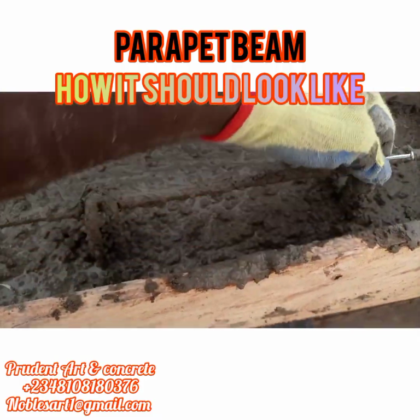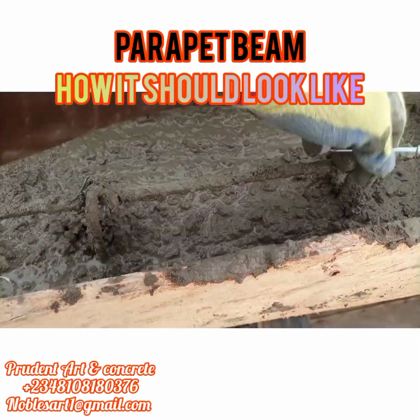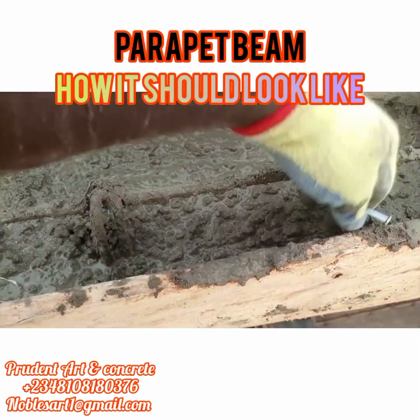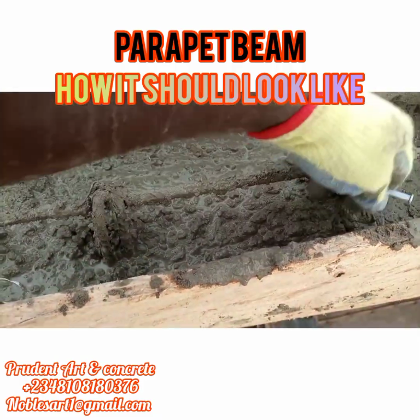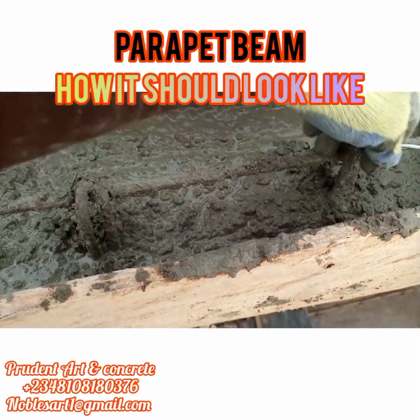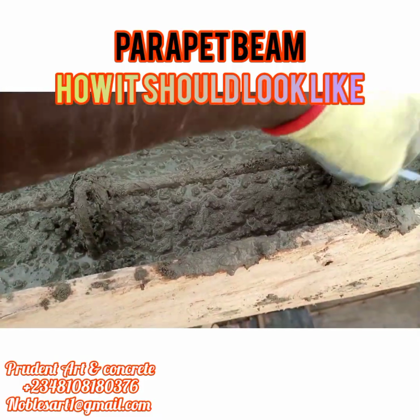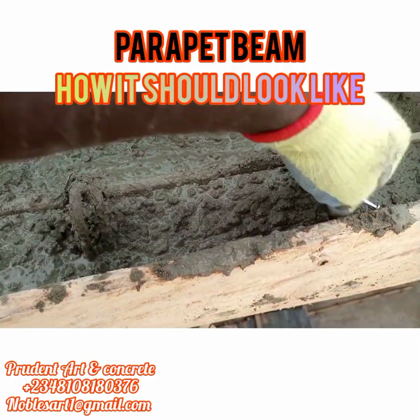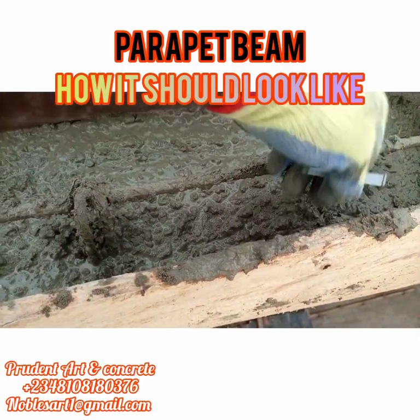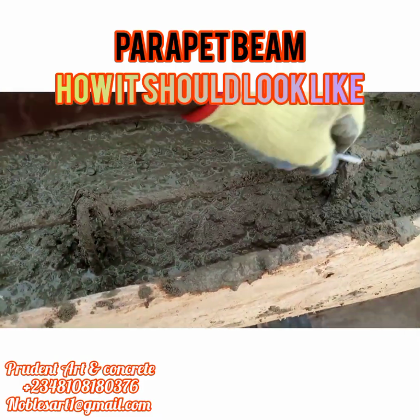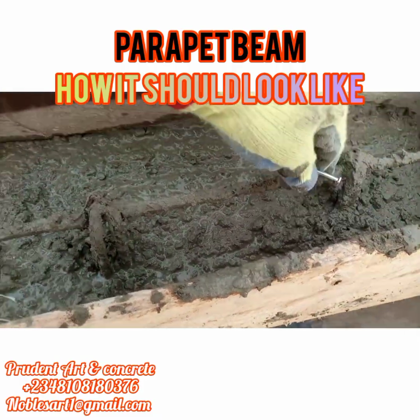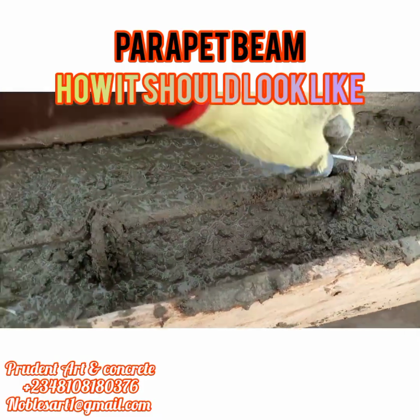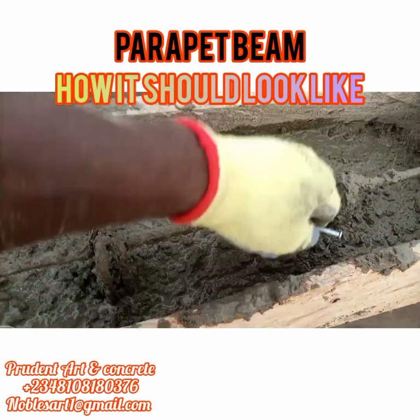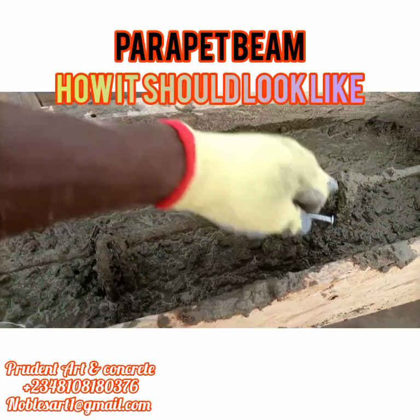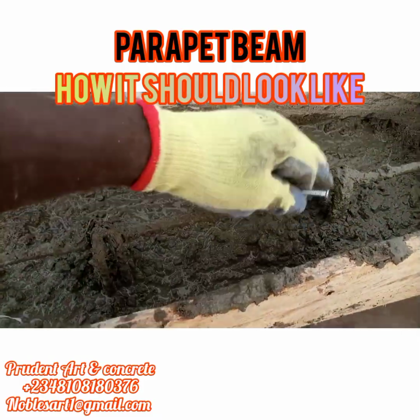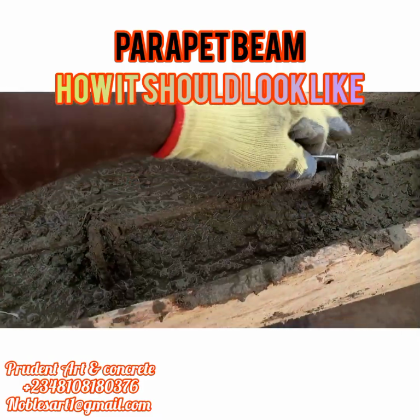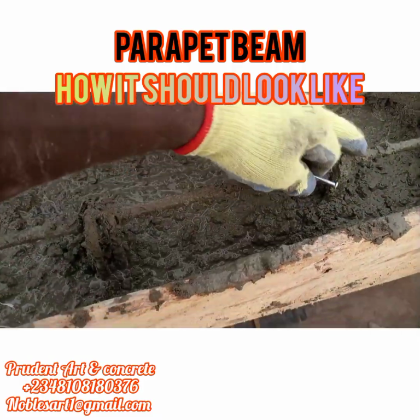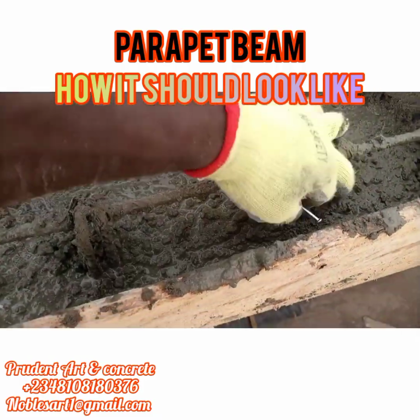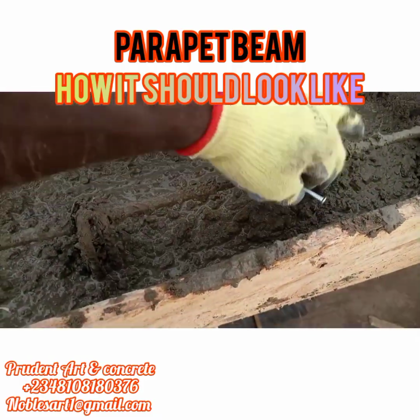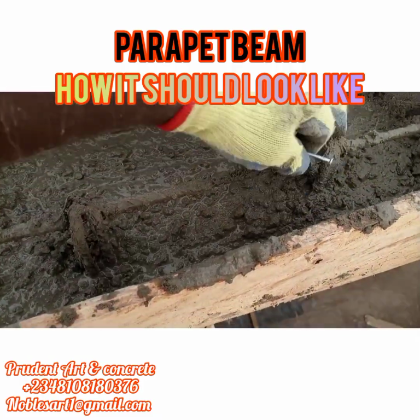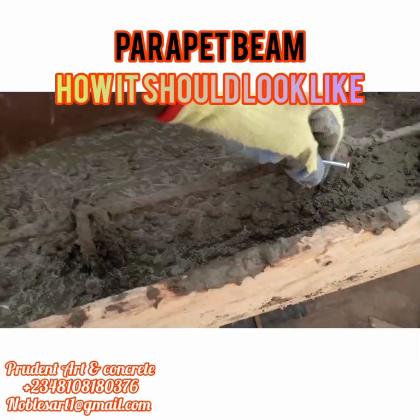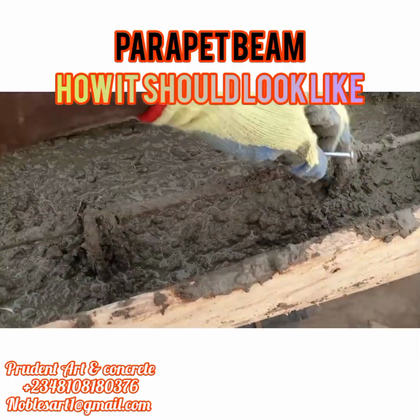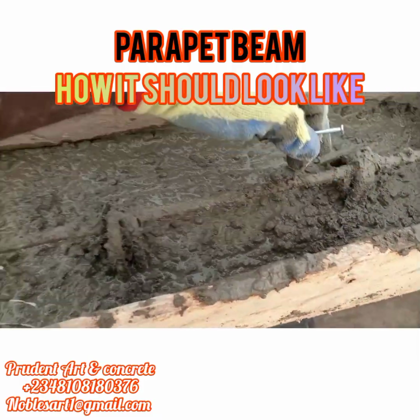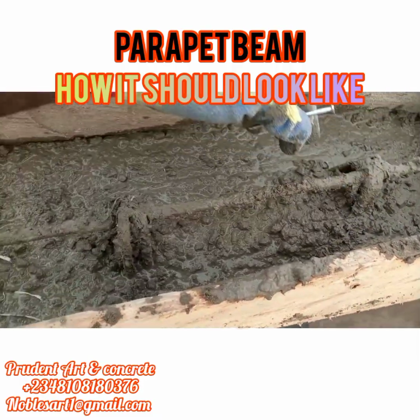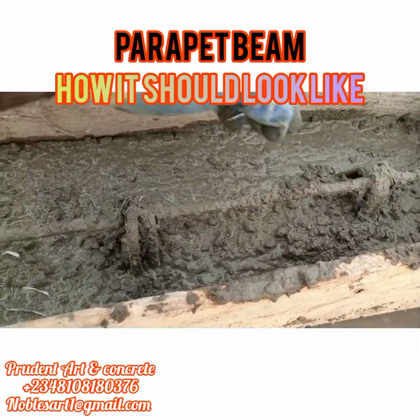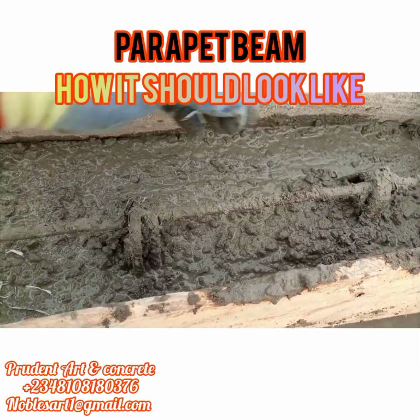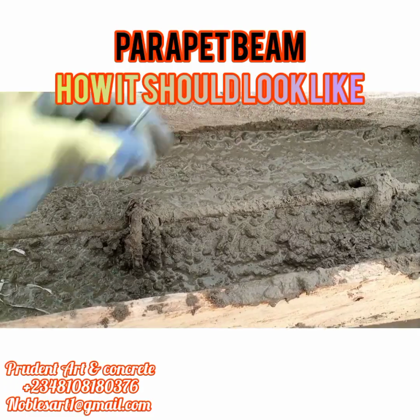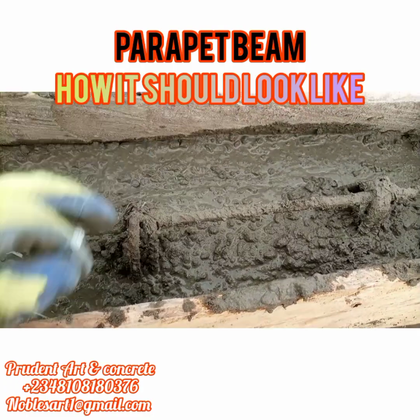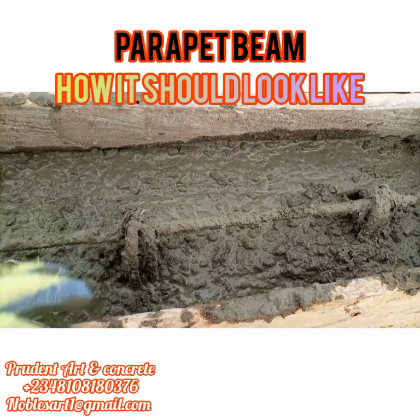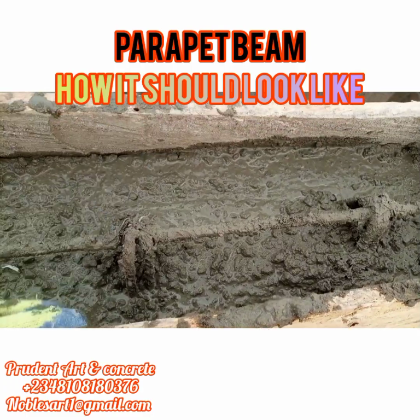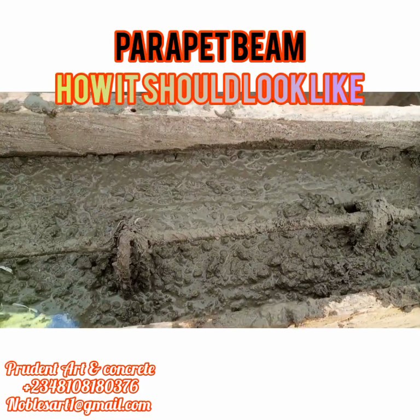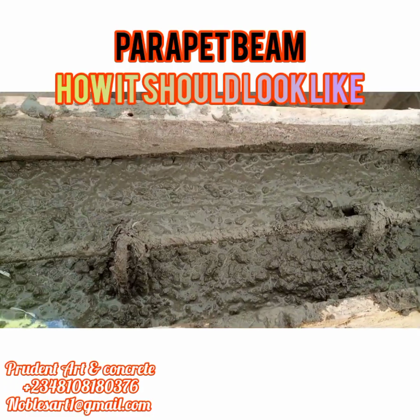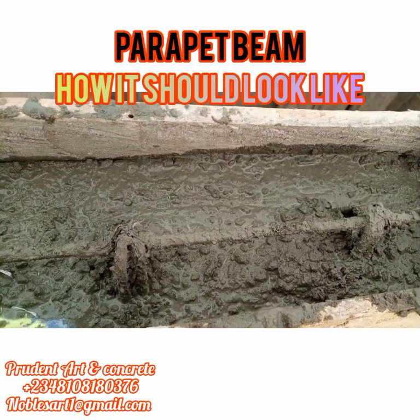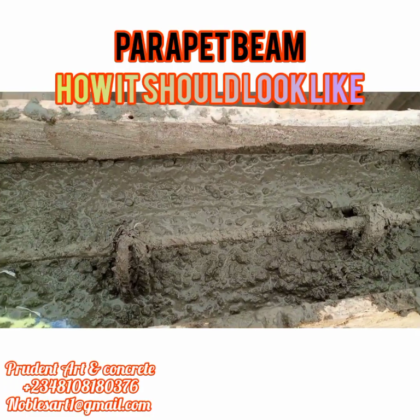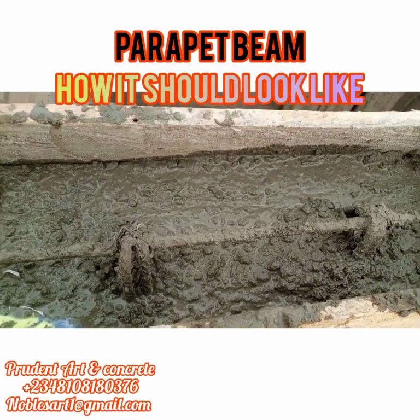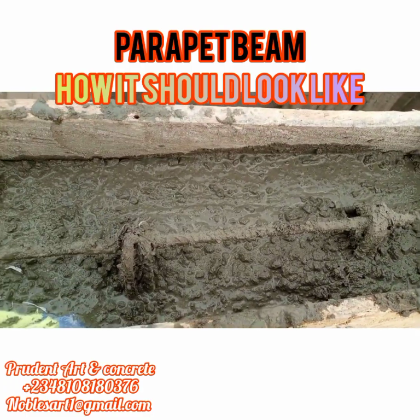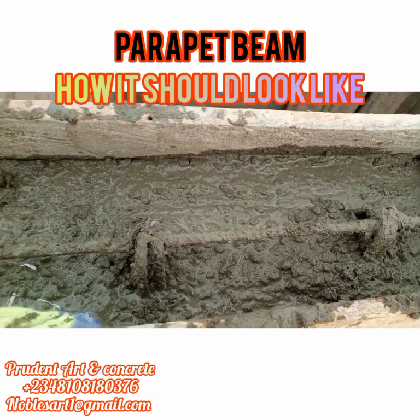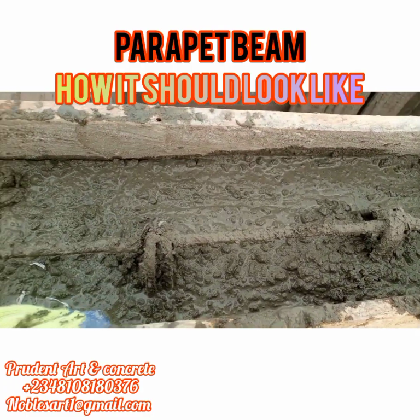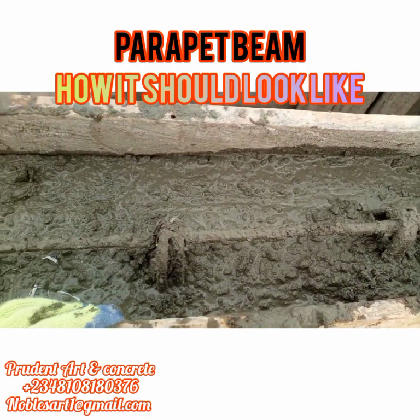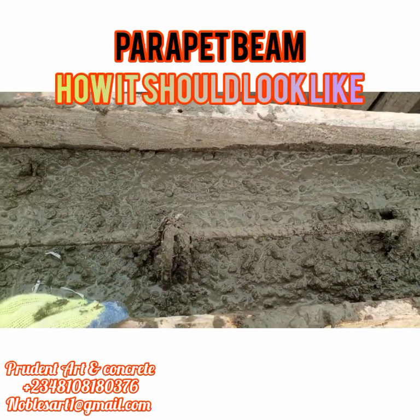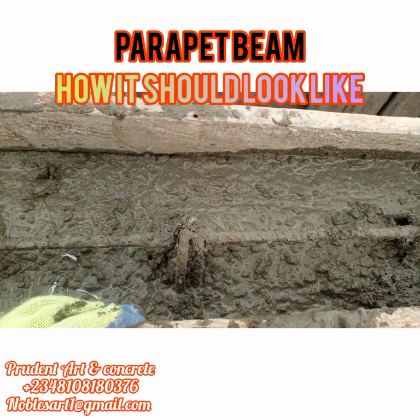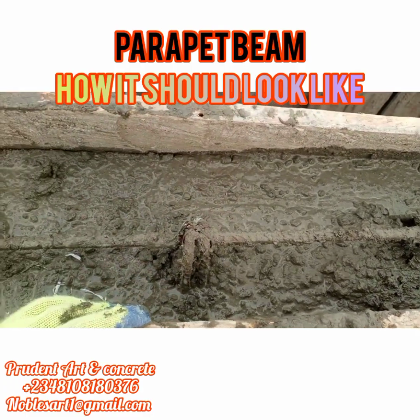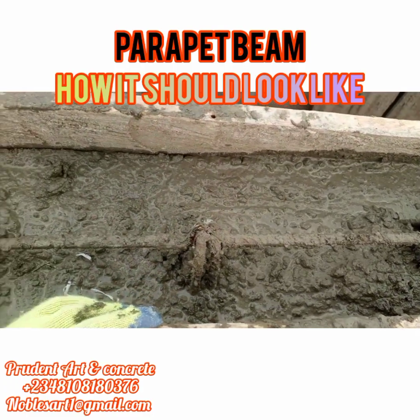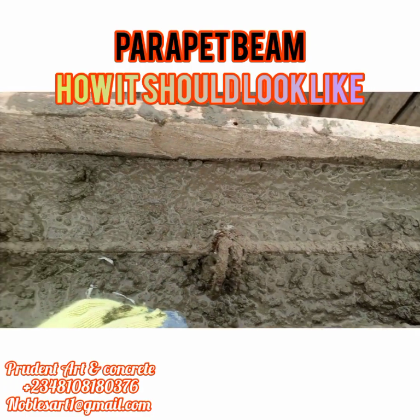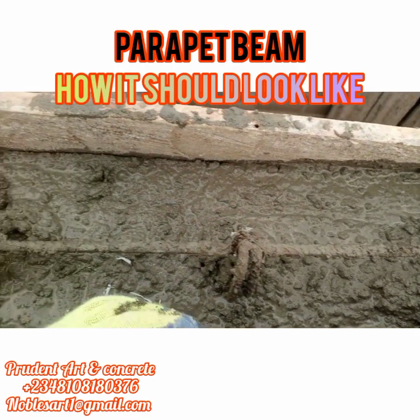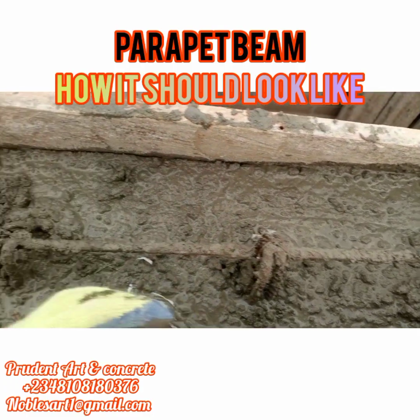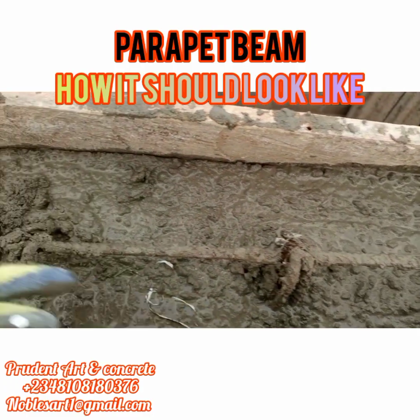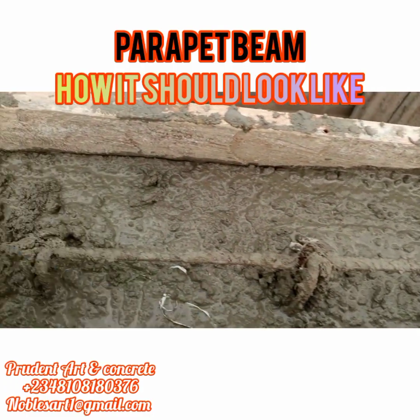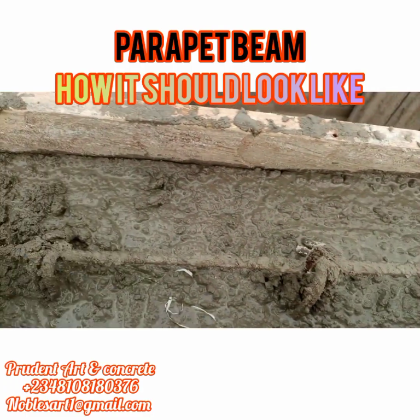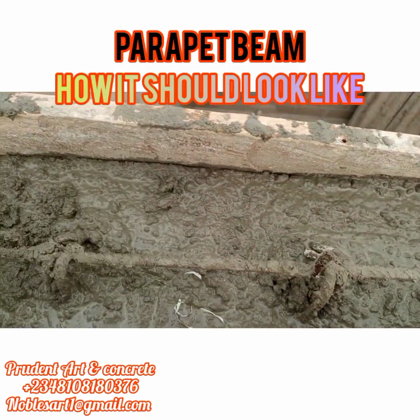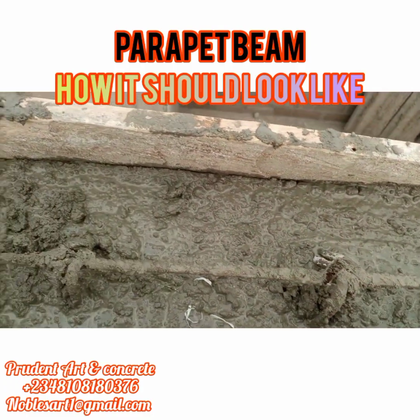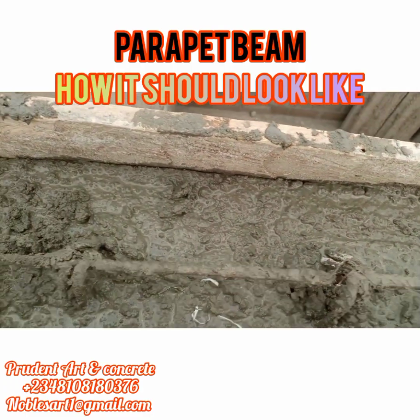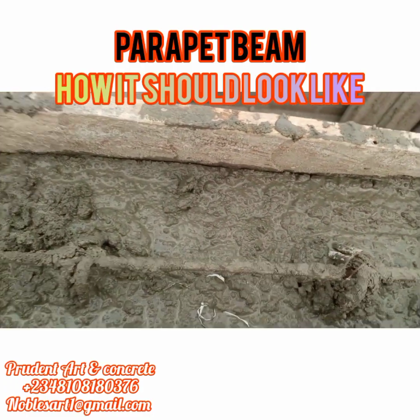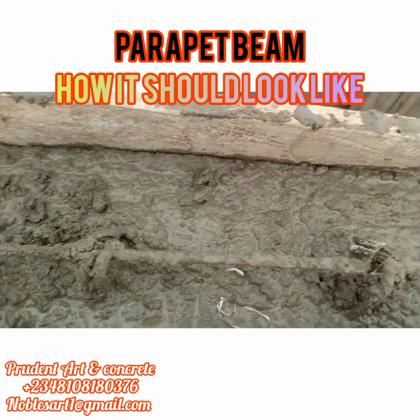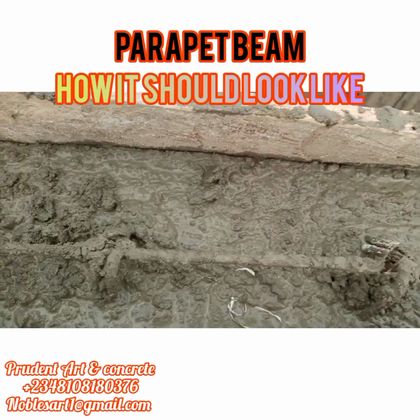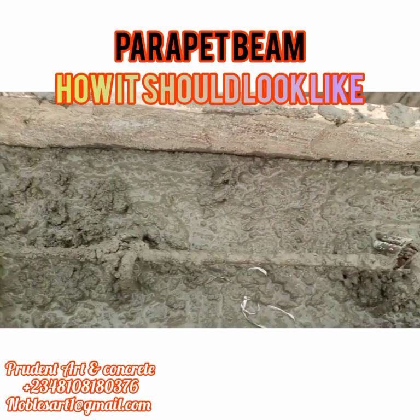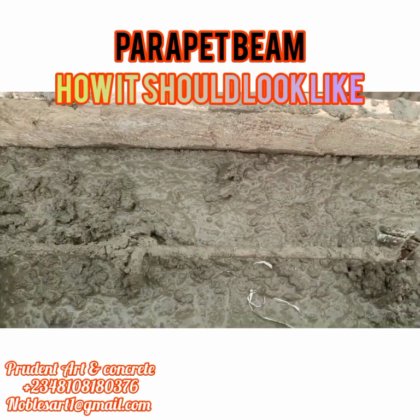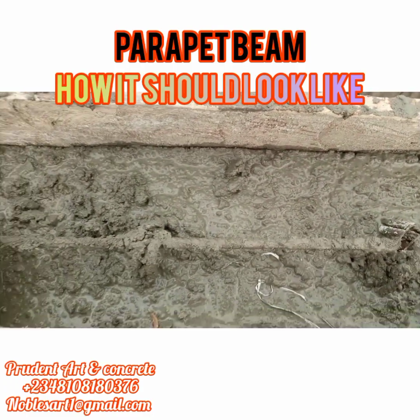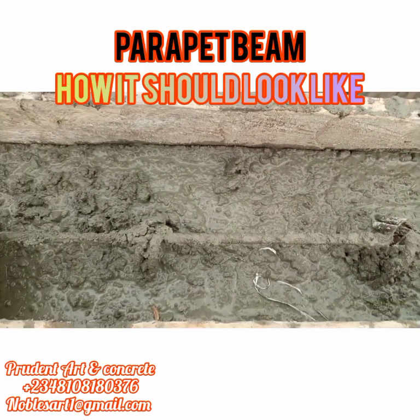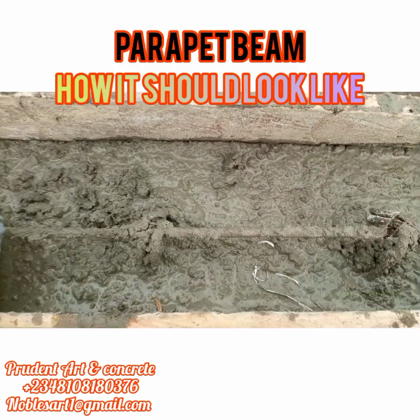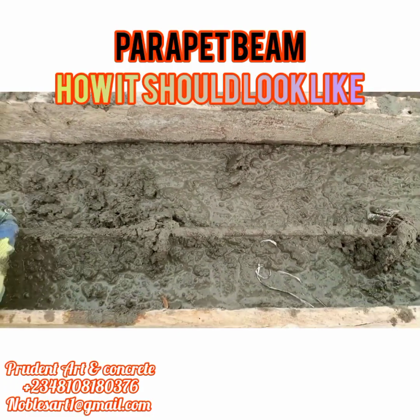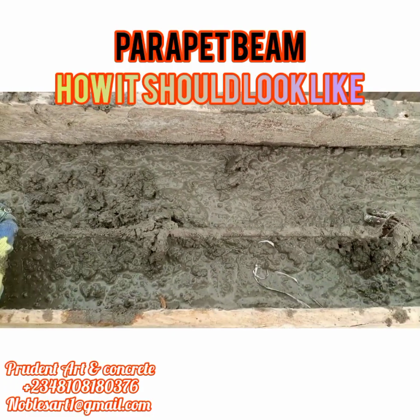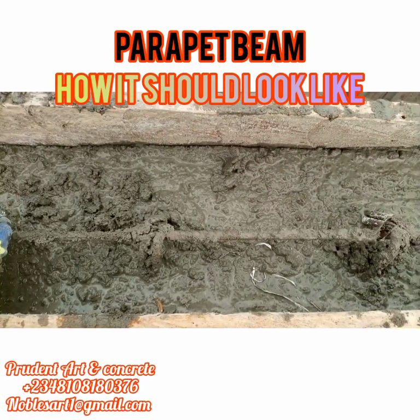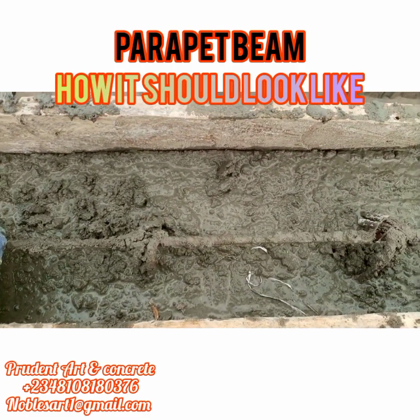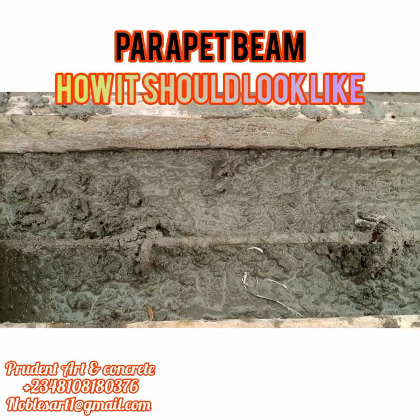This is another ring. As you can see, in an interval of nine inches as well. Then after placing, cast your concrete.